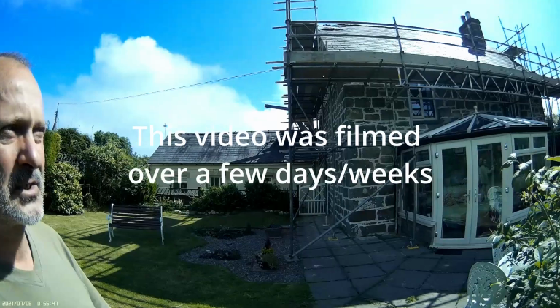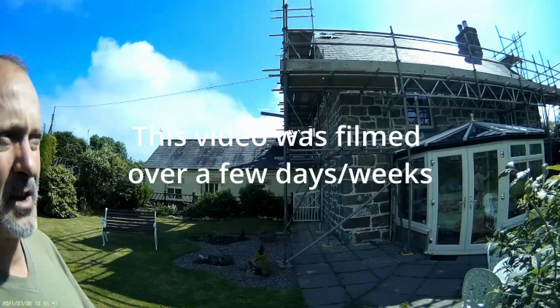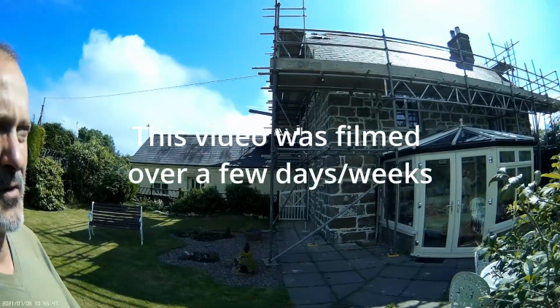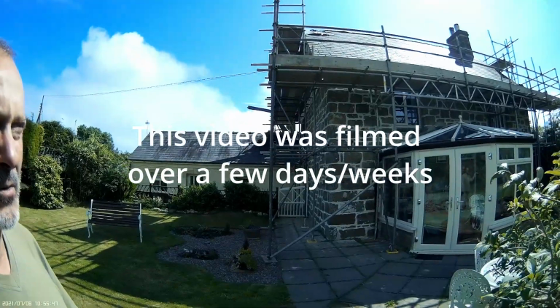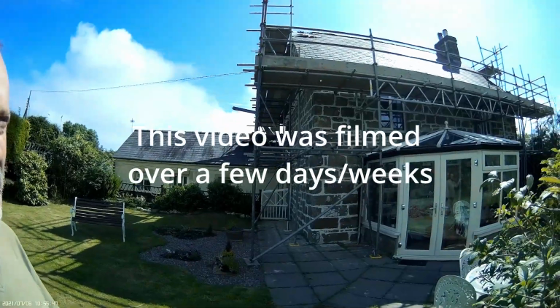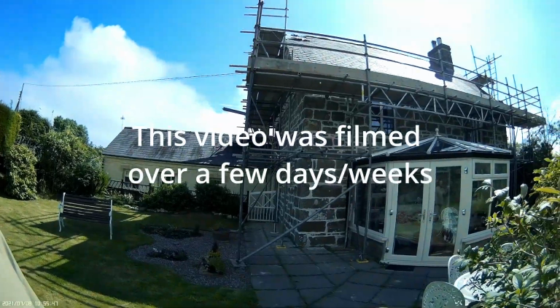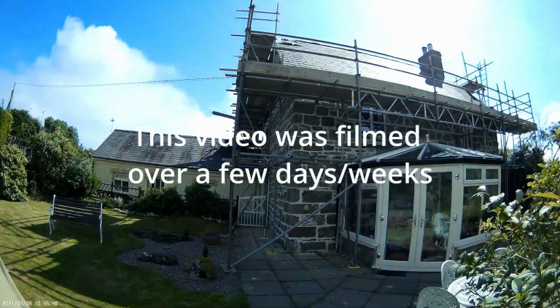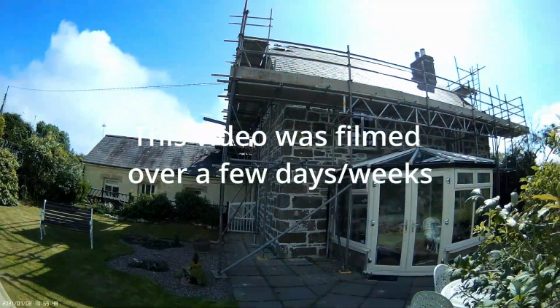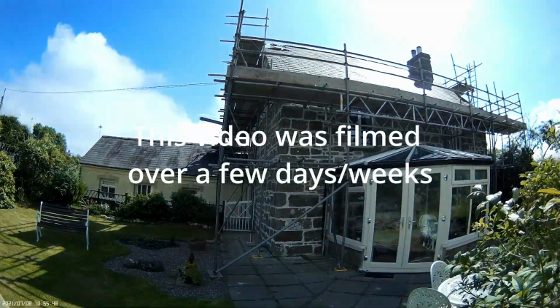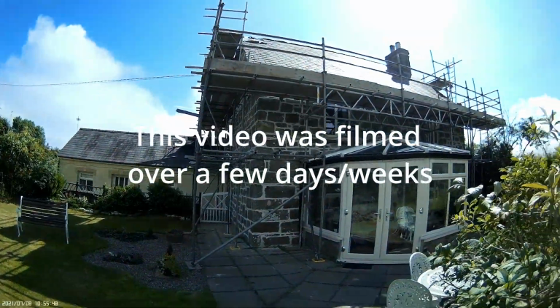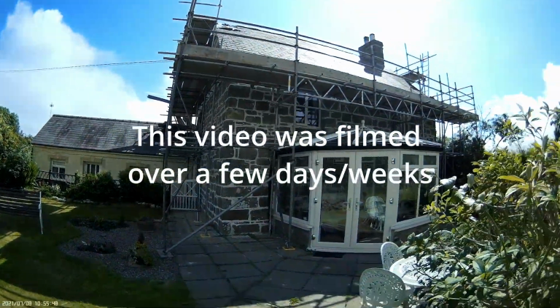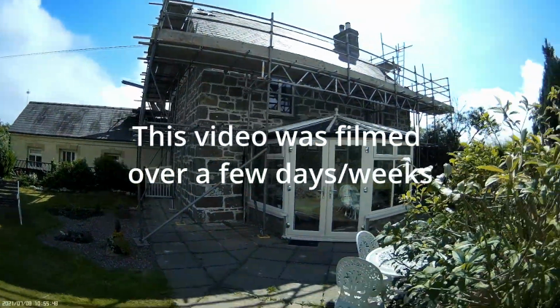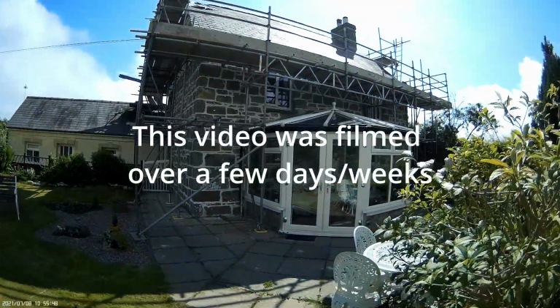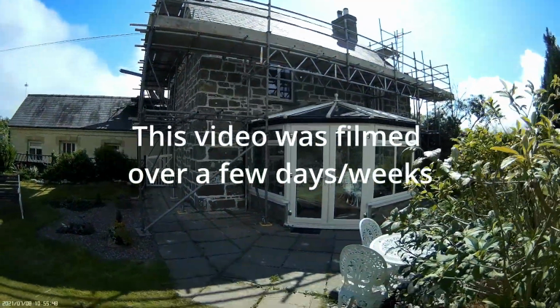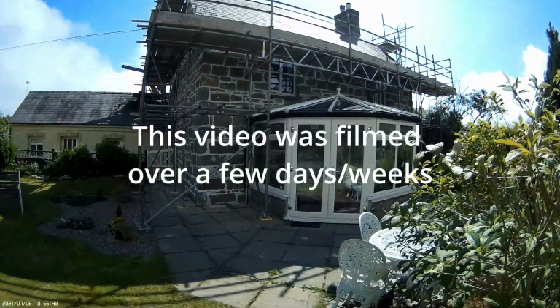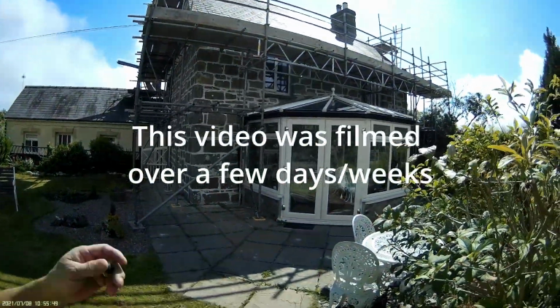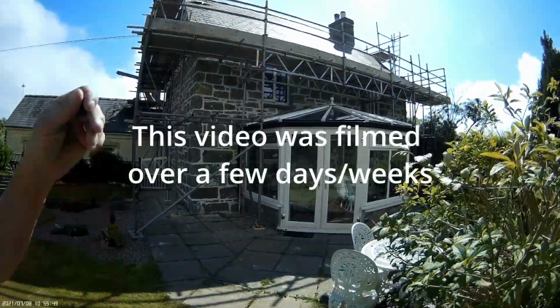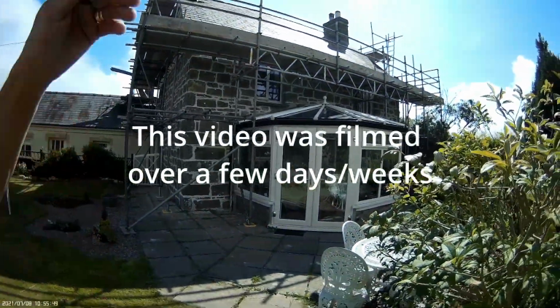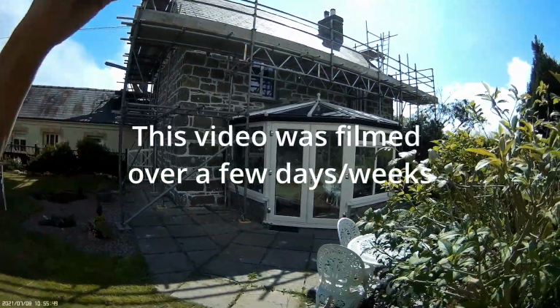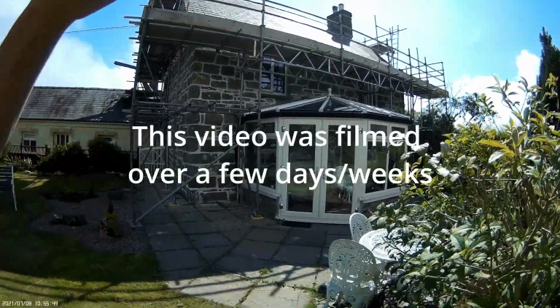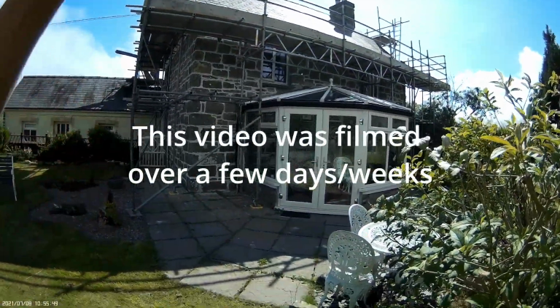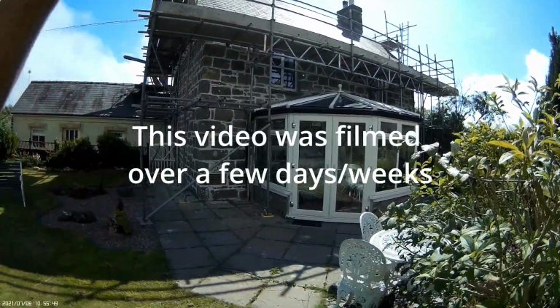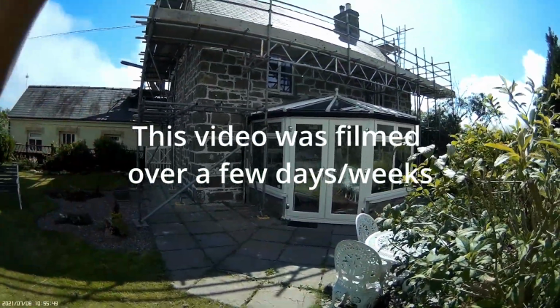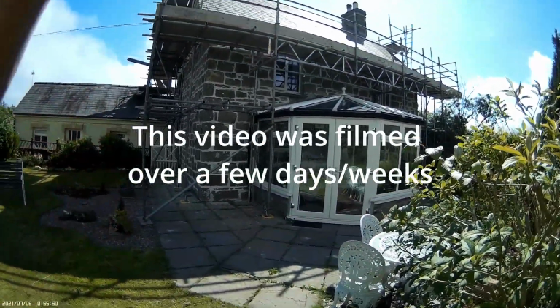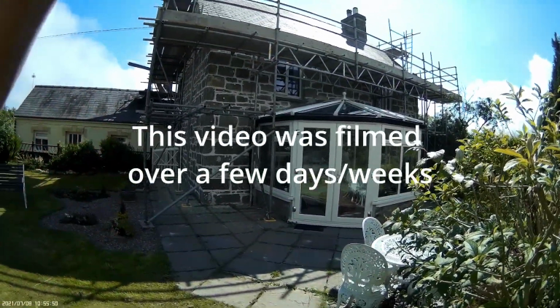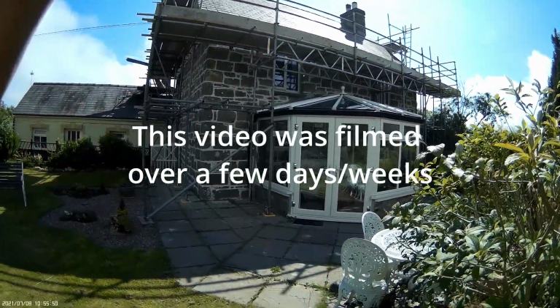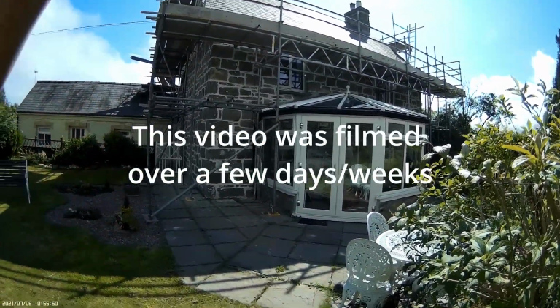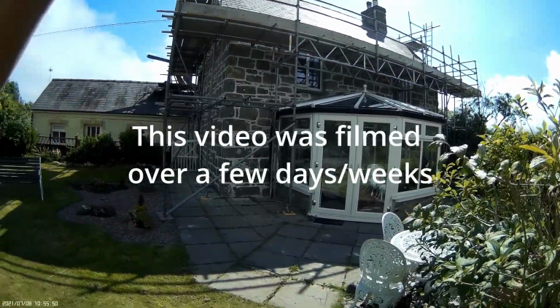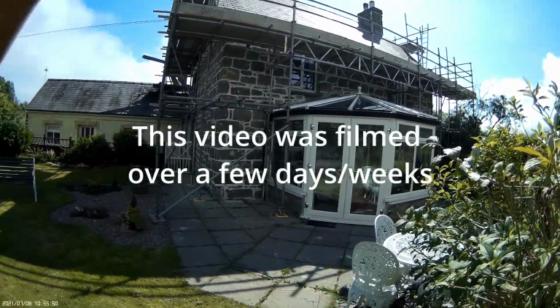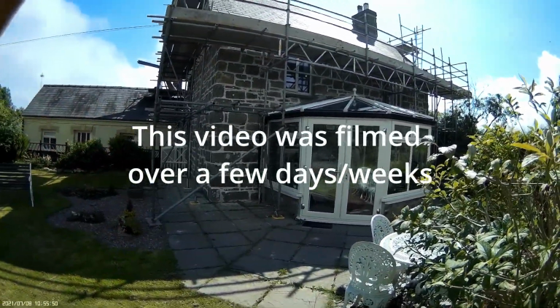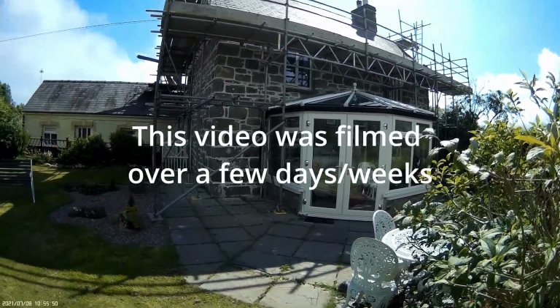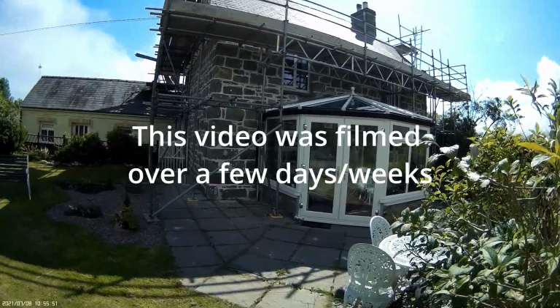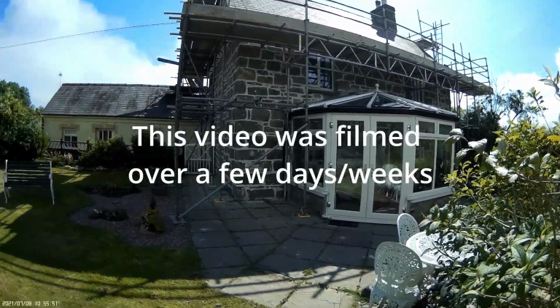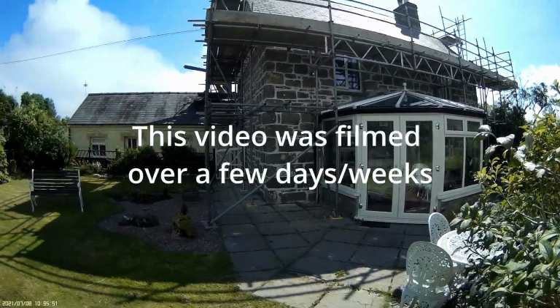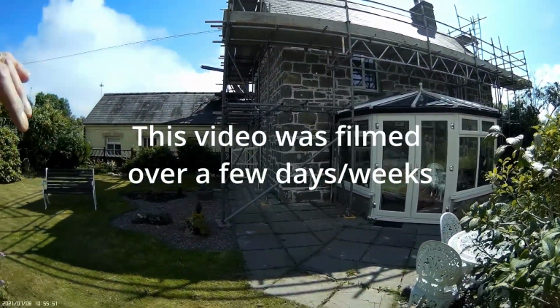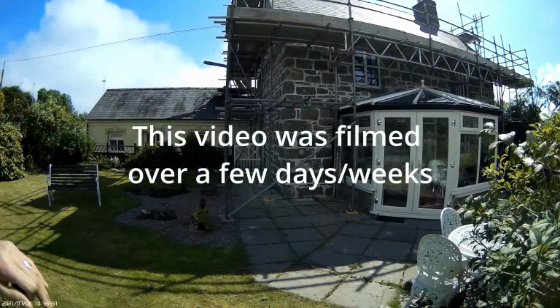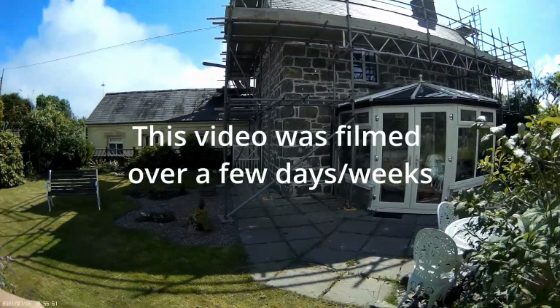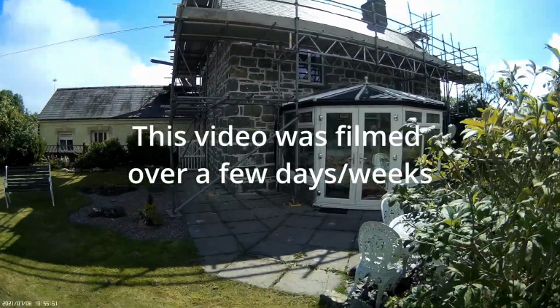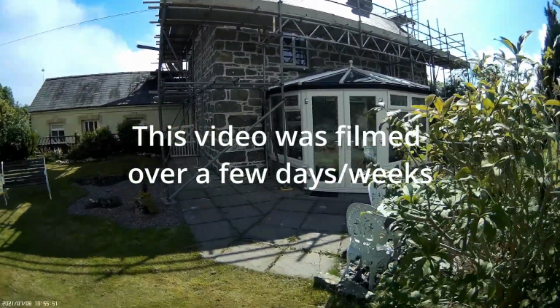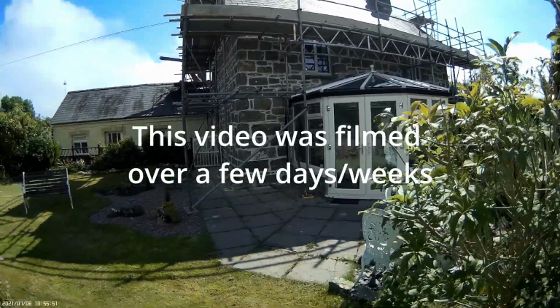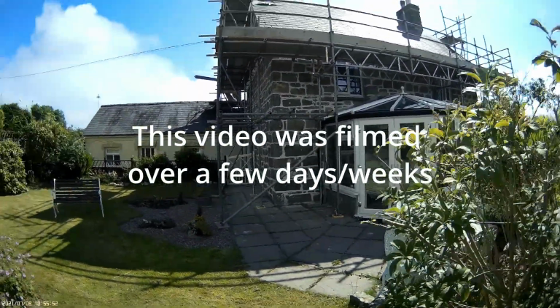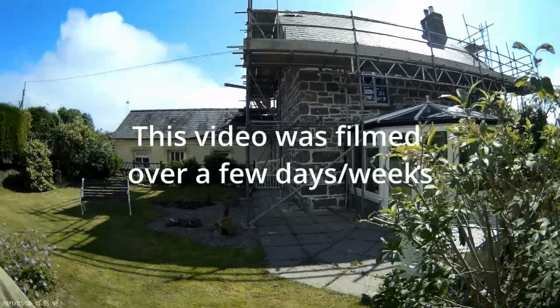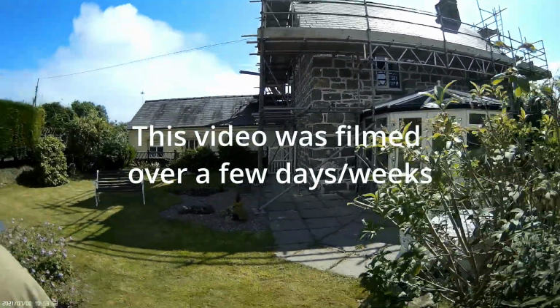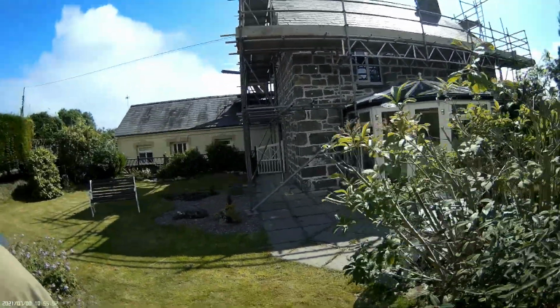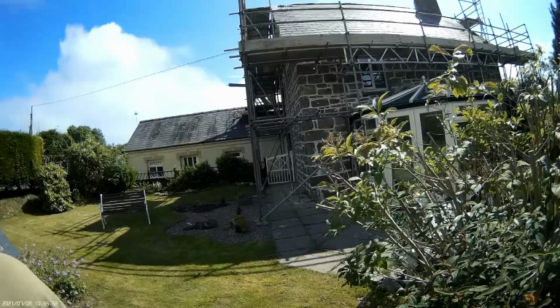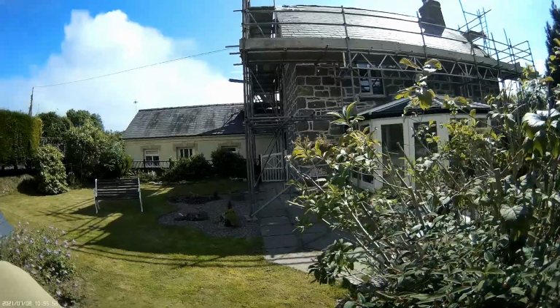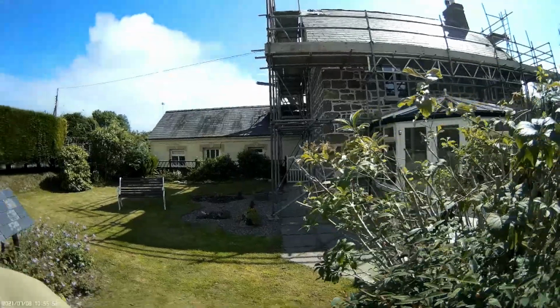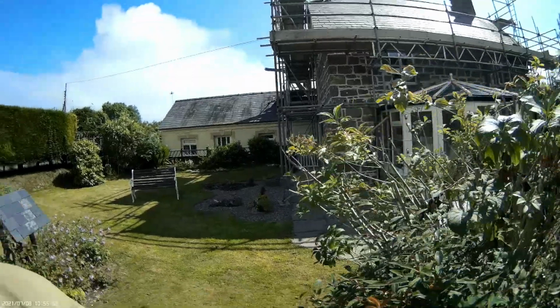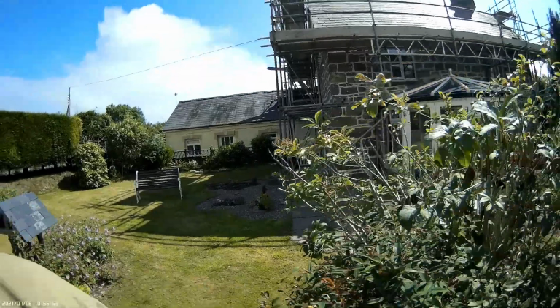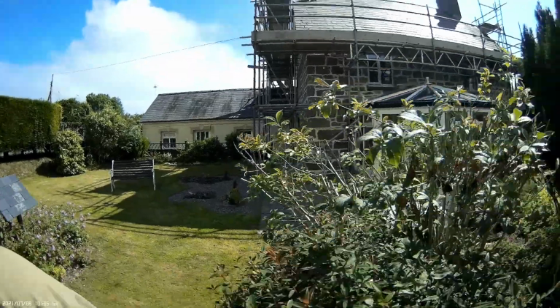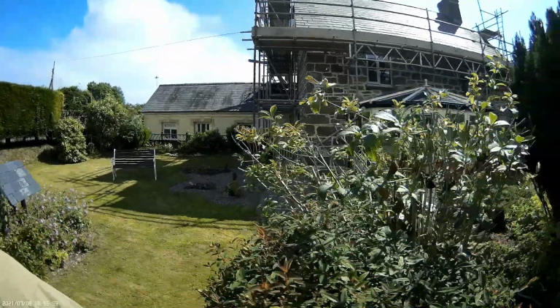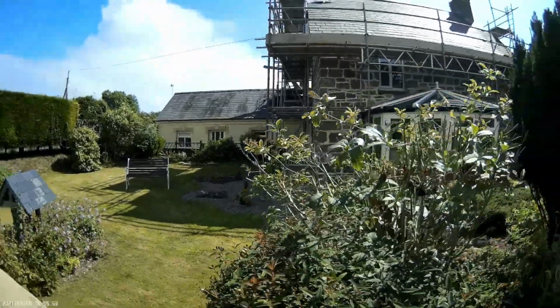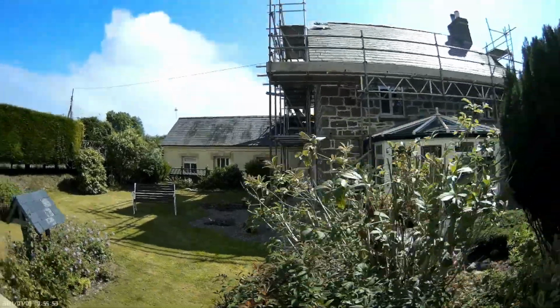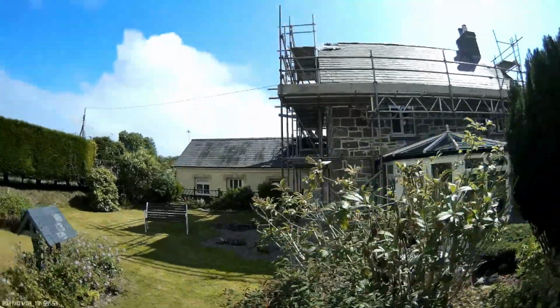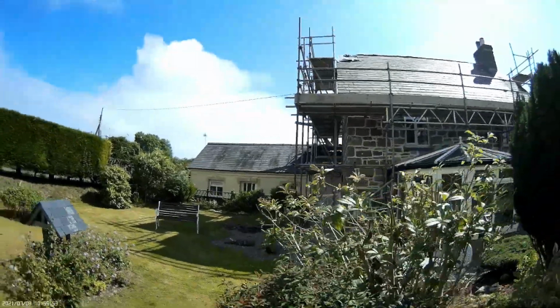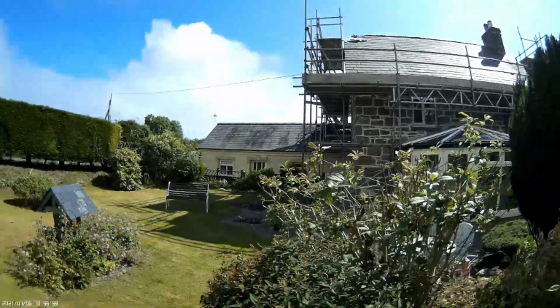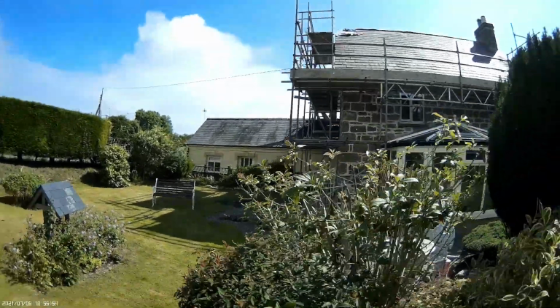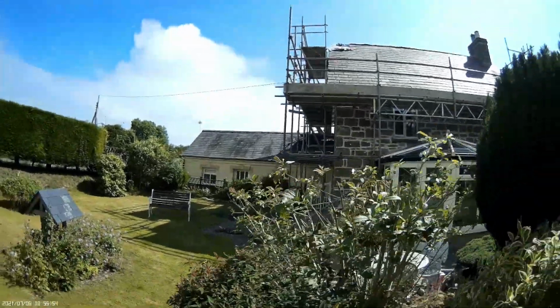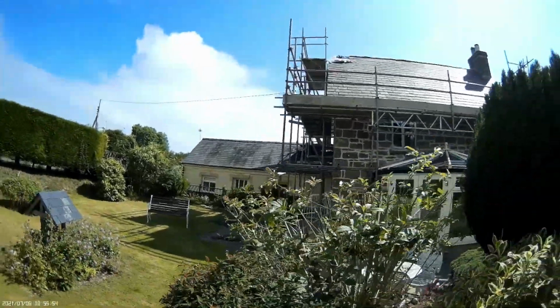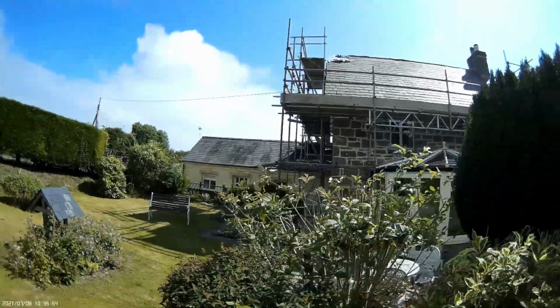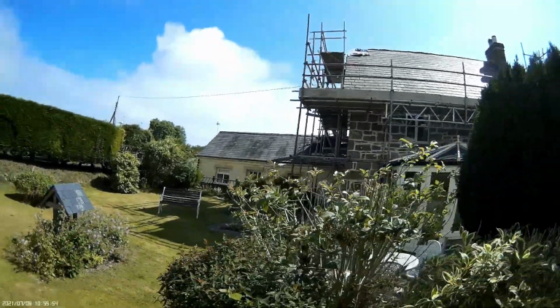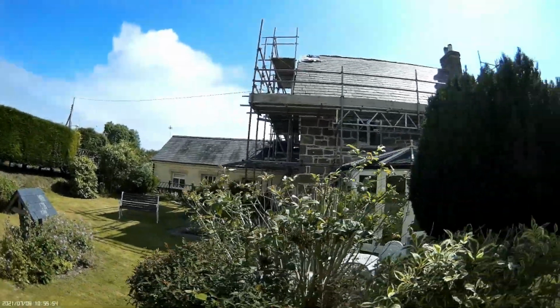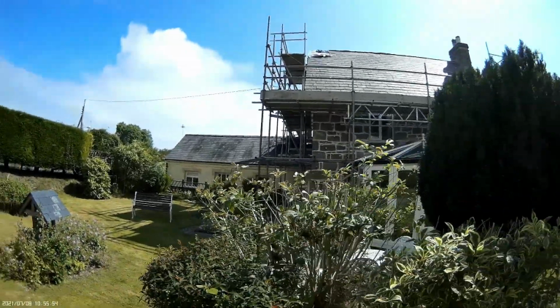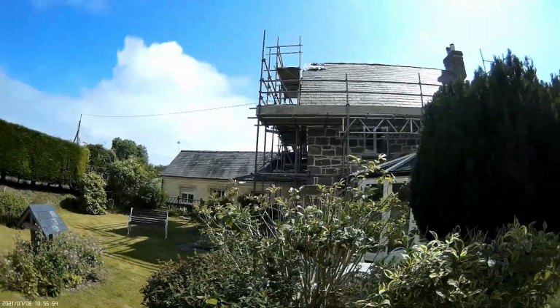Scaffolding is up around the whole building — let me go over here, maybe this will help — but the scaffolding, as you can see, is up.